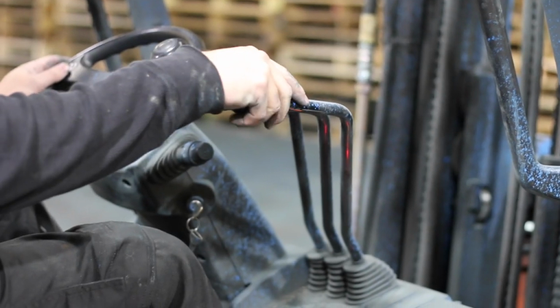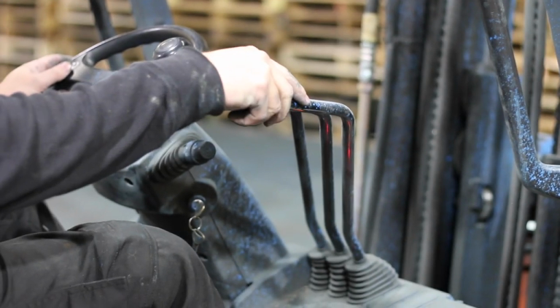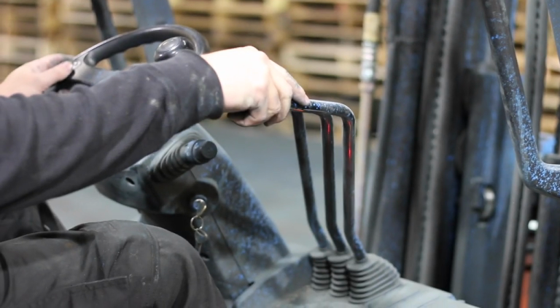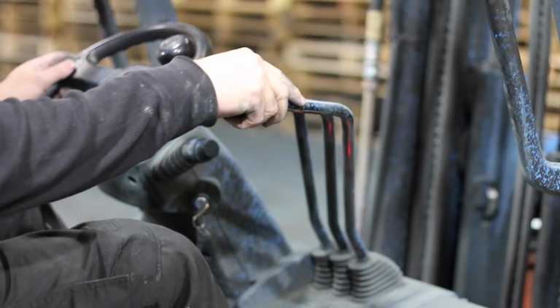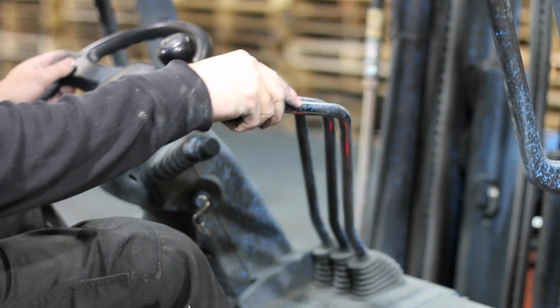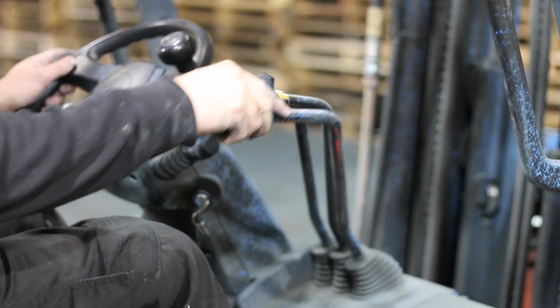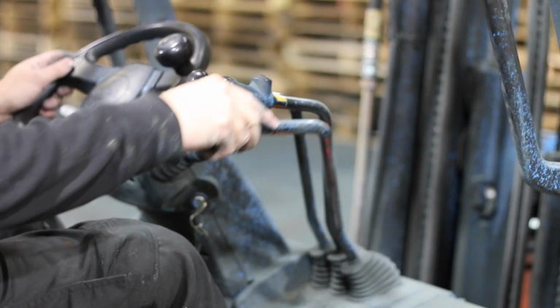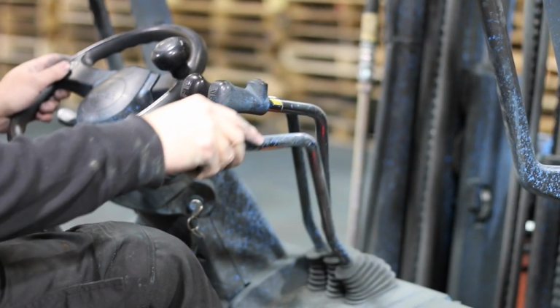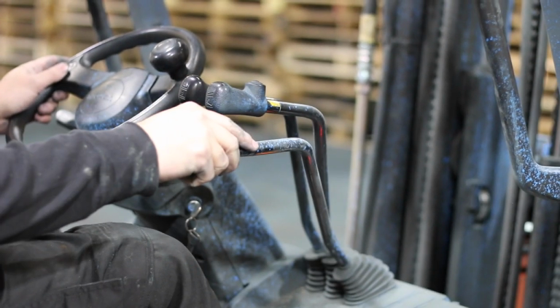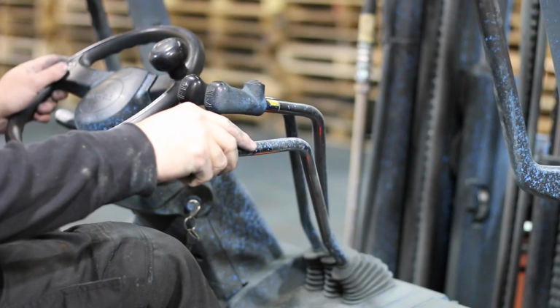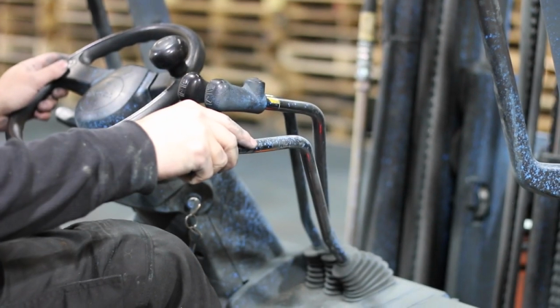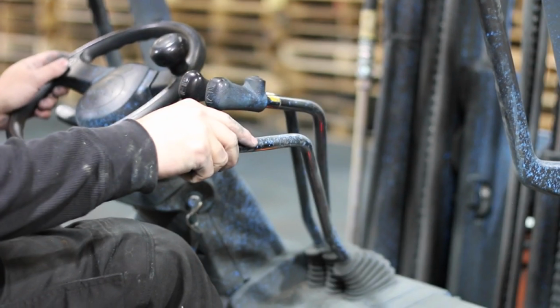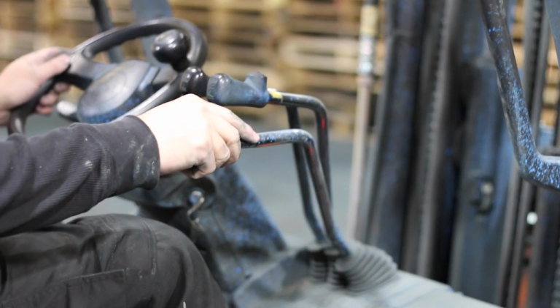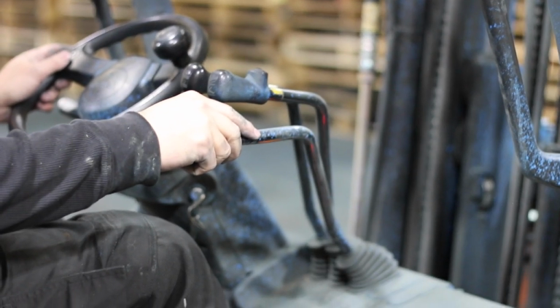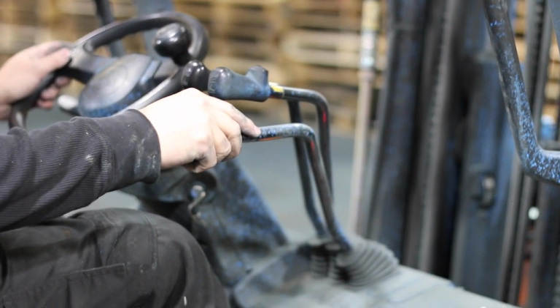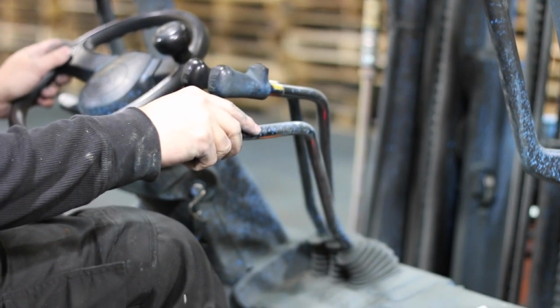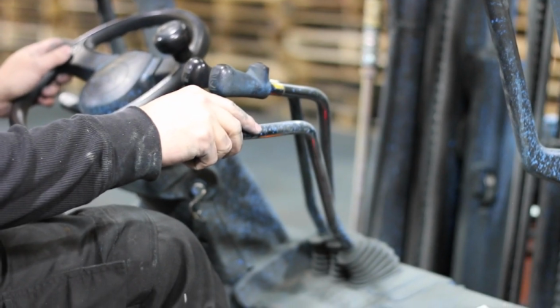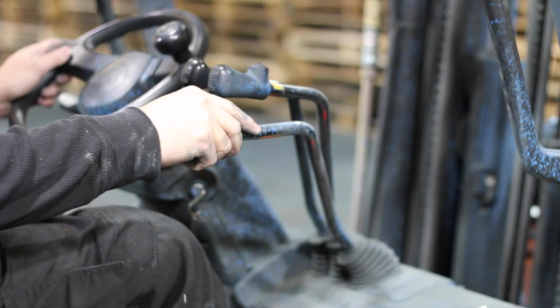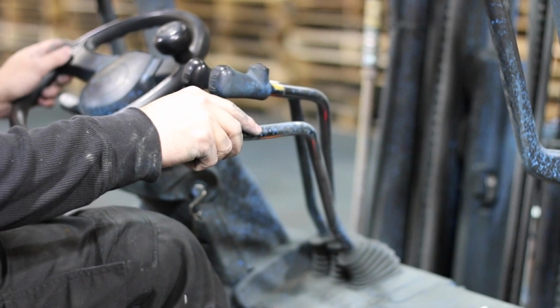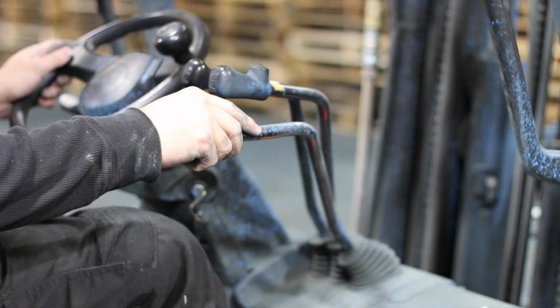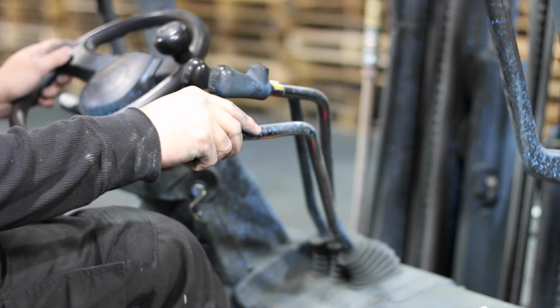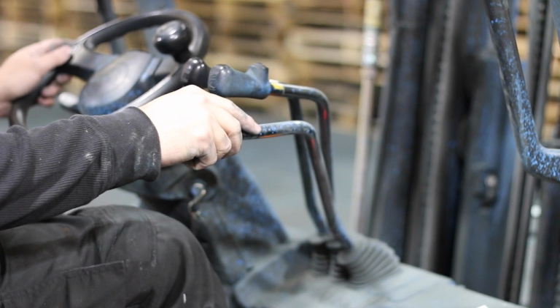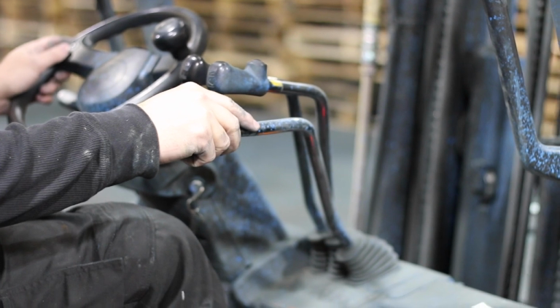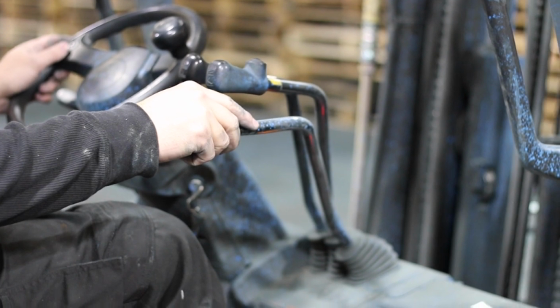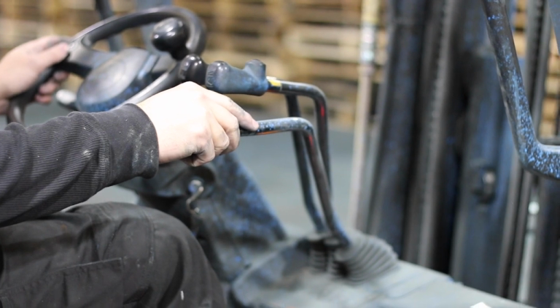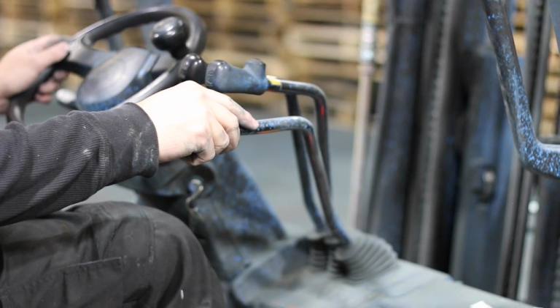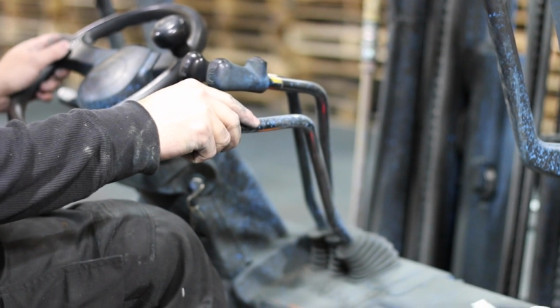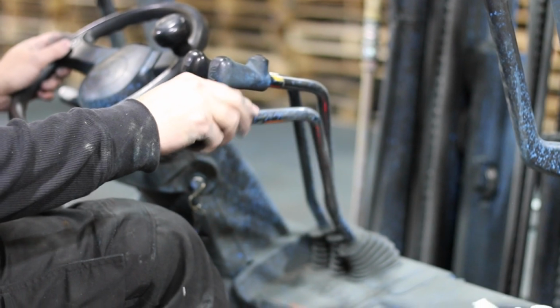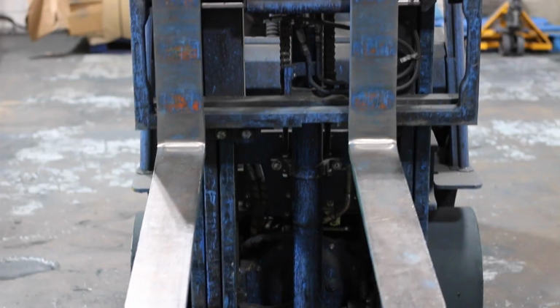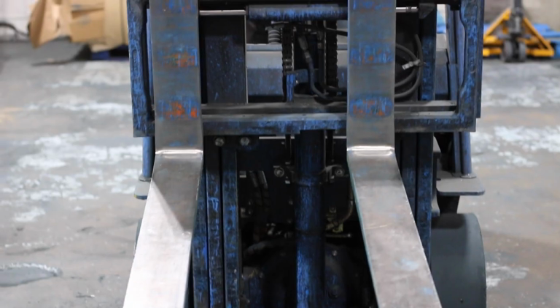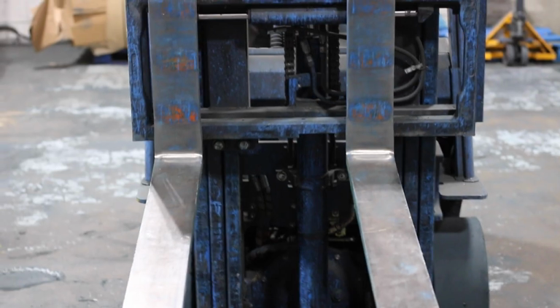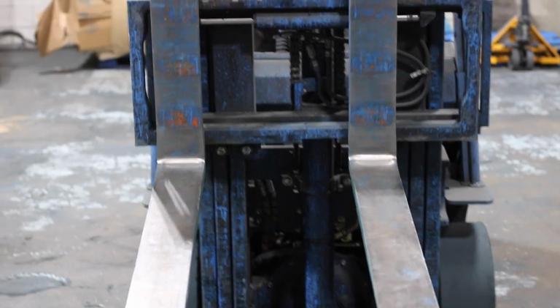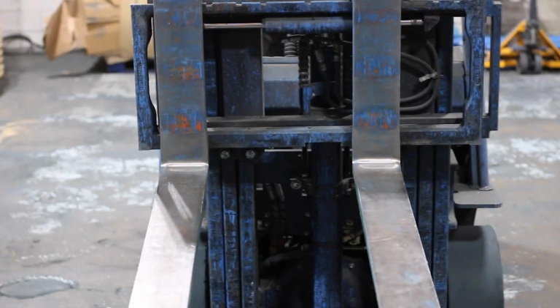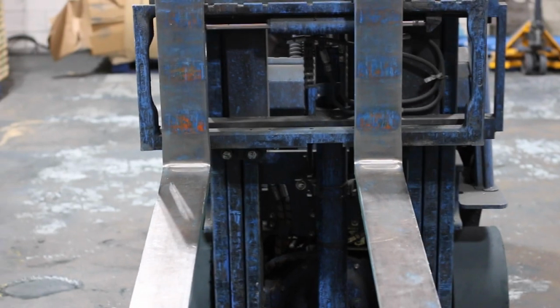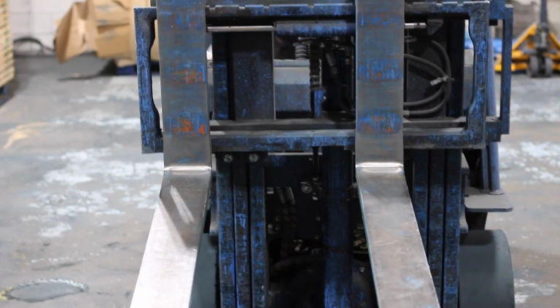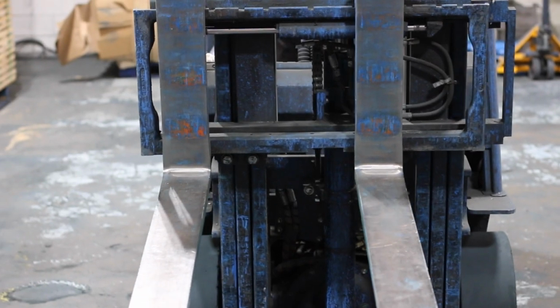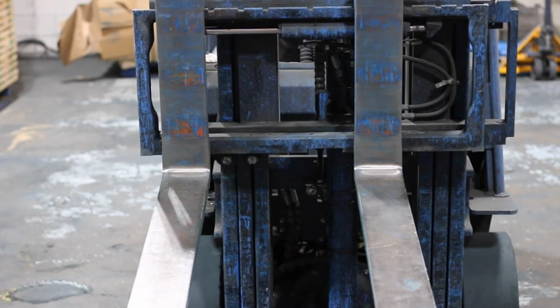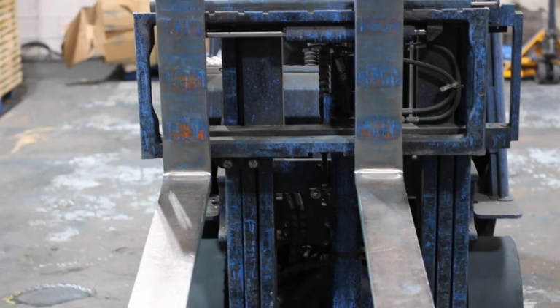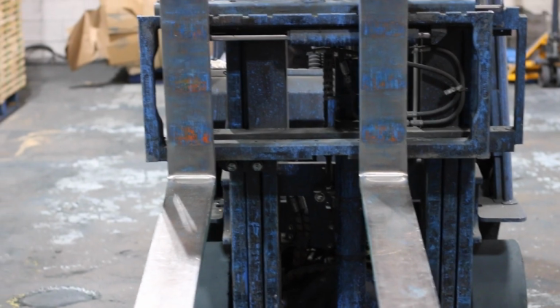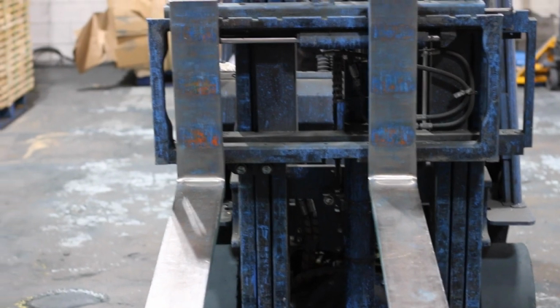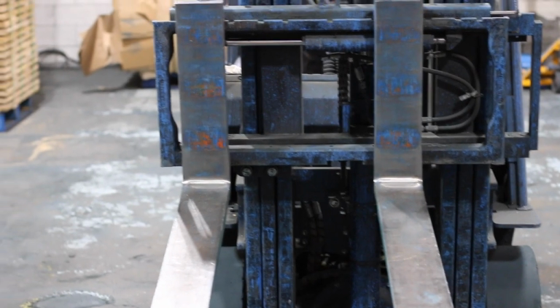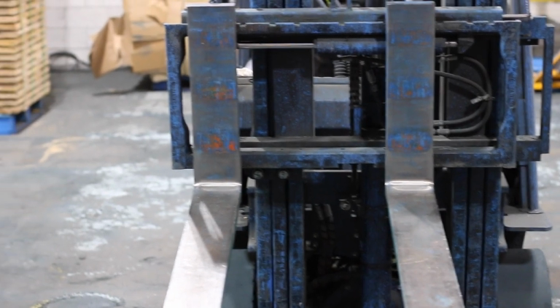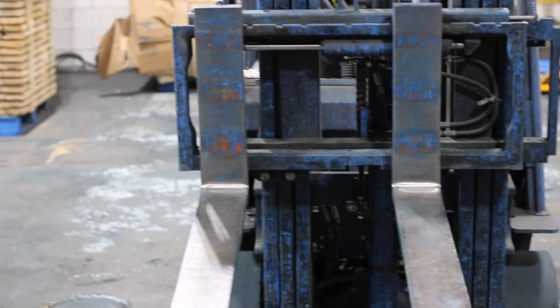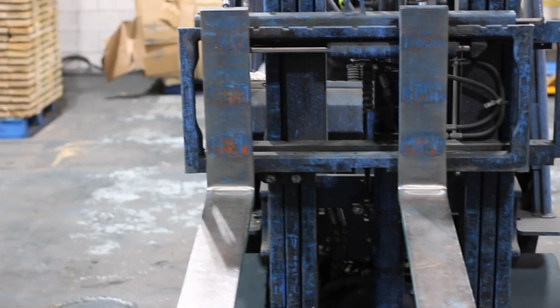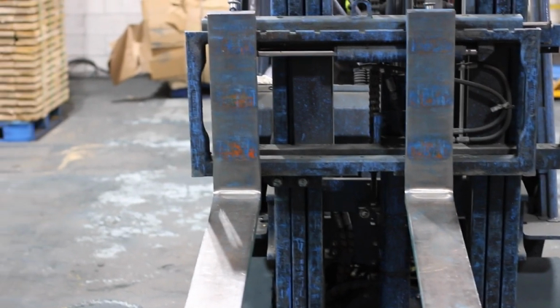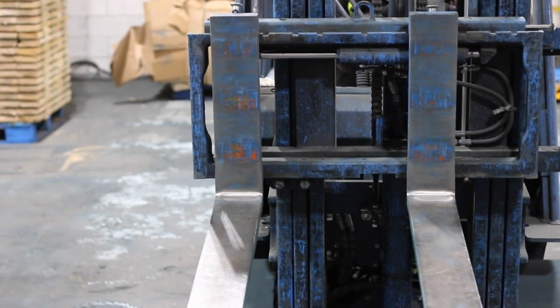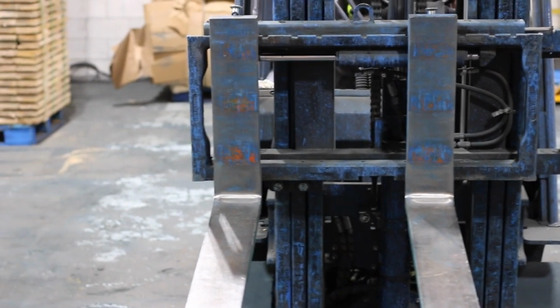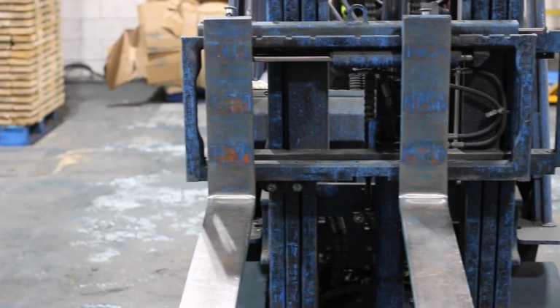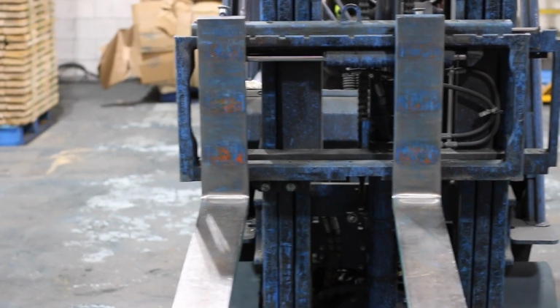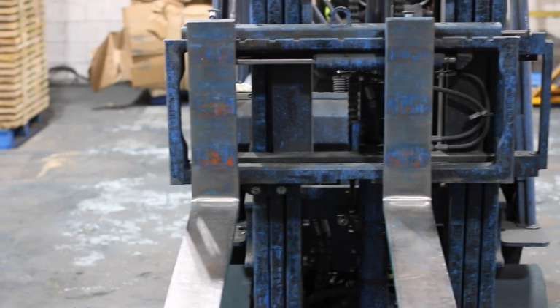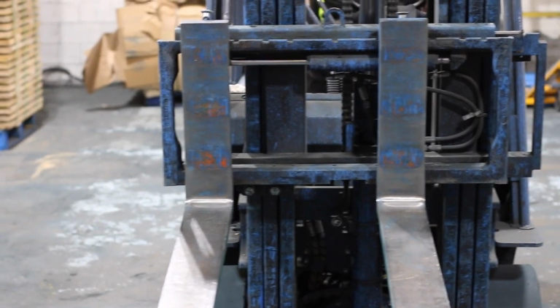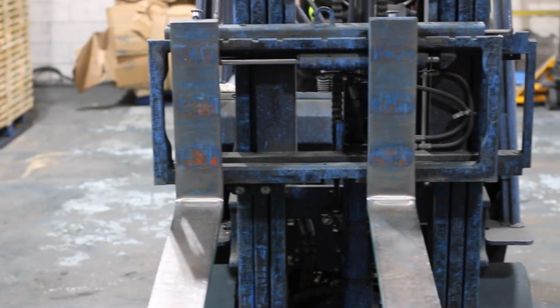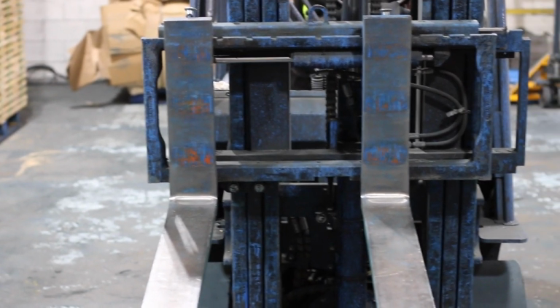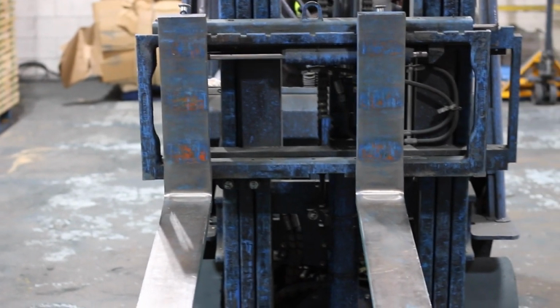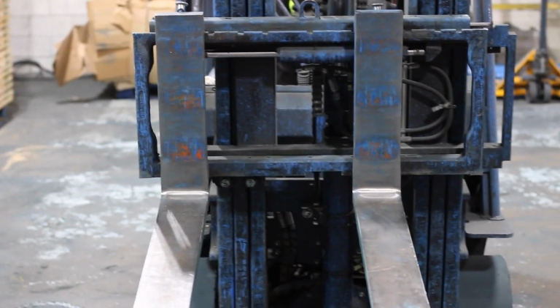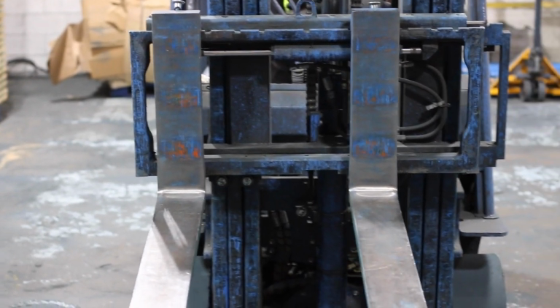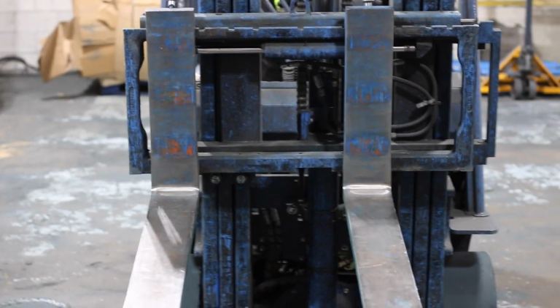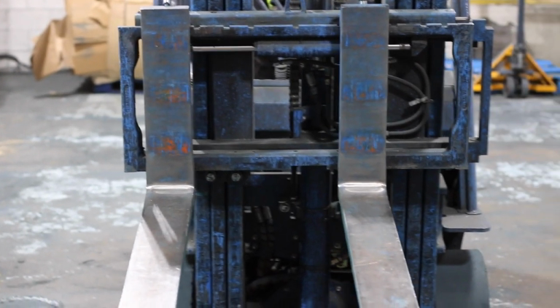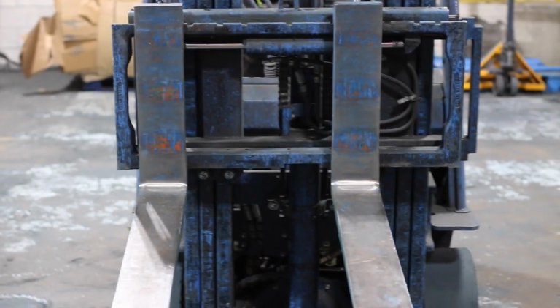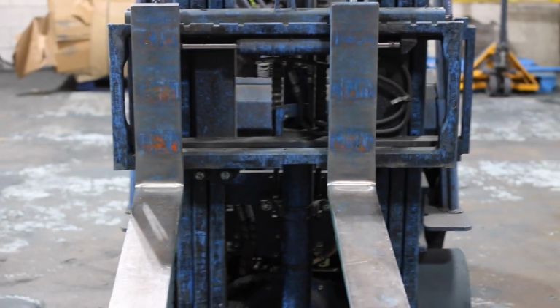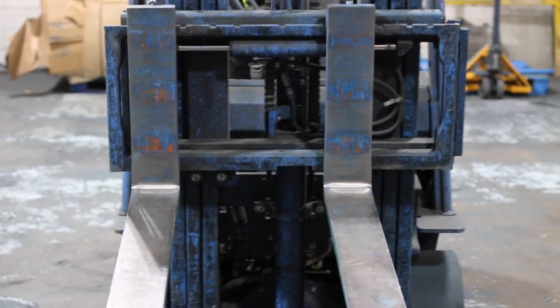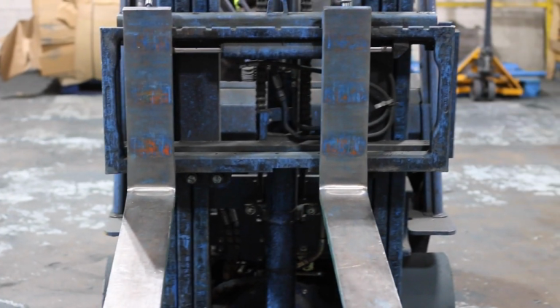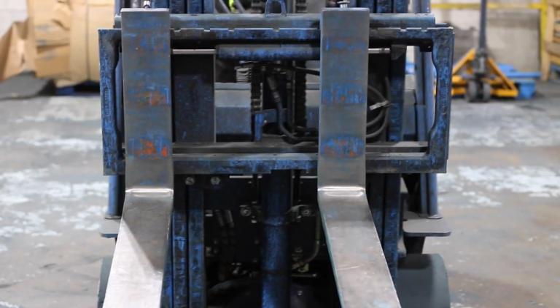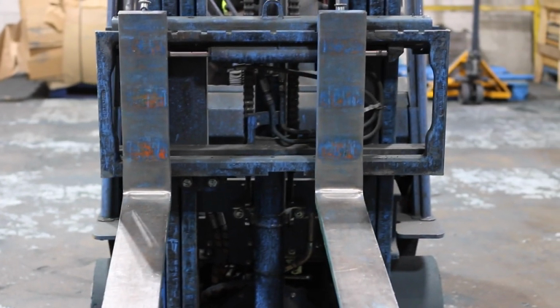Check each piece of the forks and carriage for cracks, dents, broken welds, or any other irregularities.